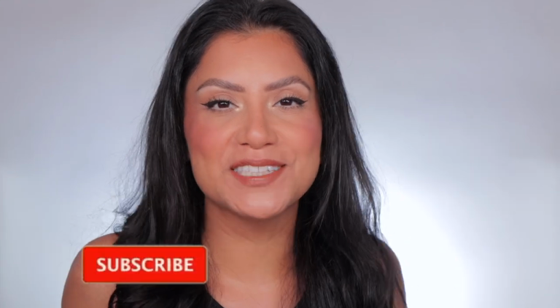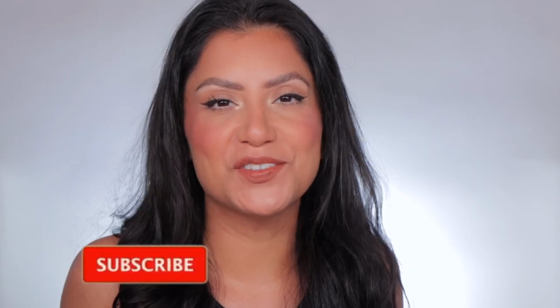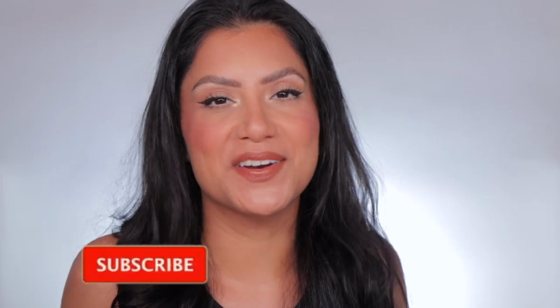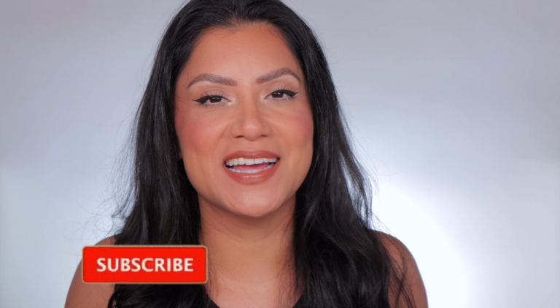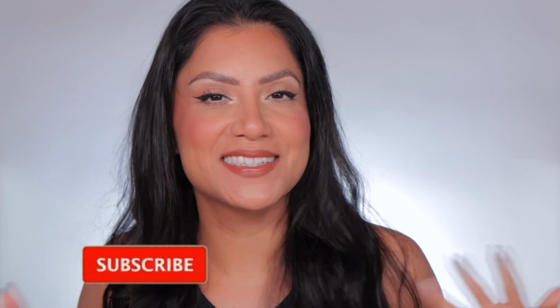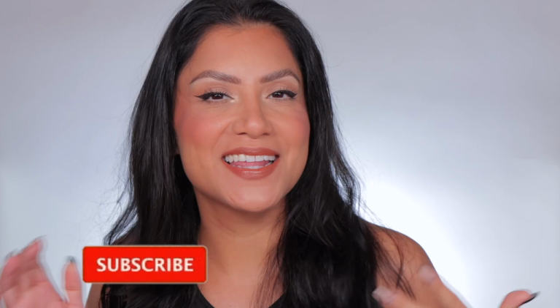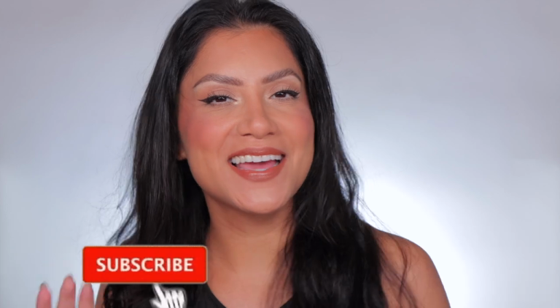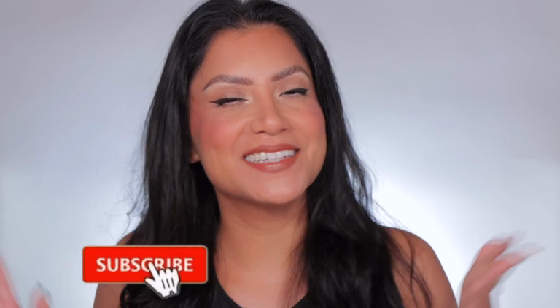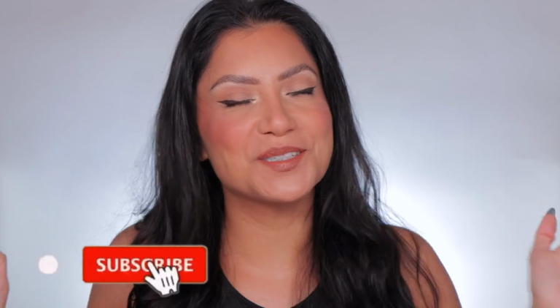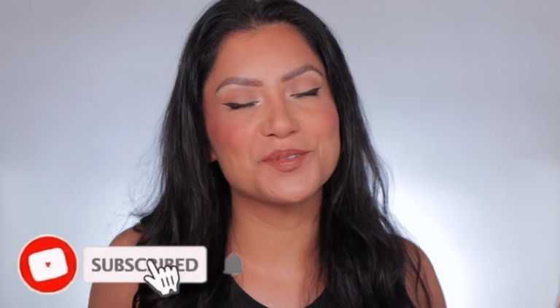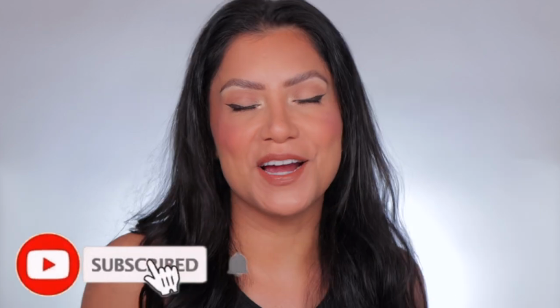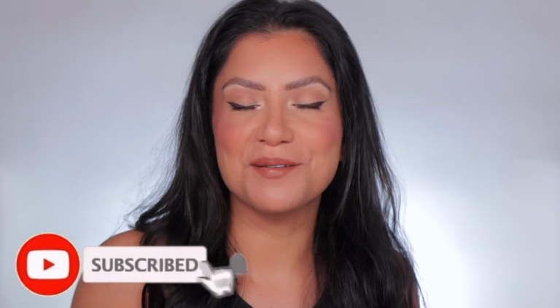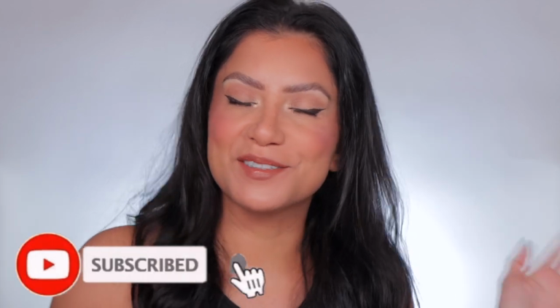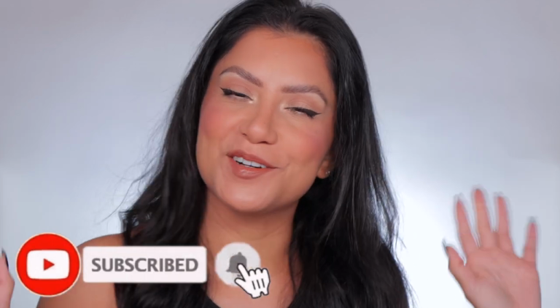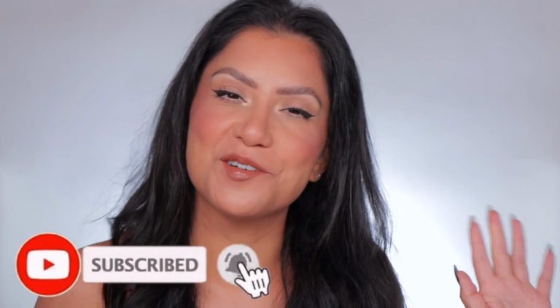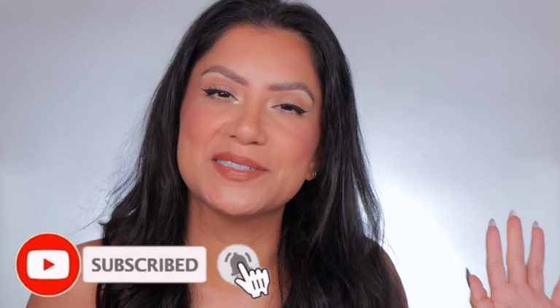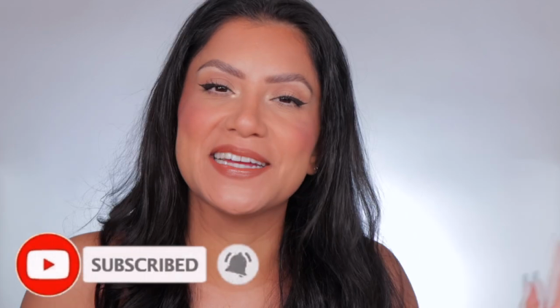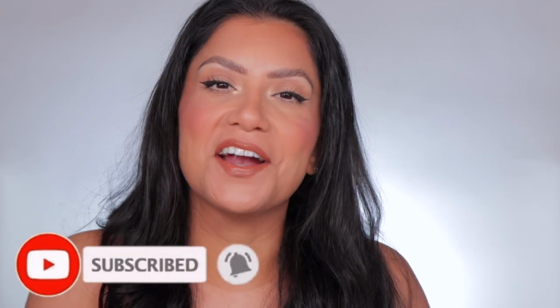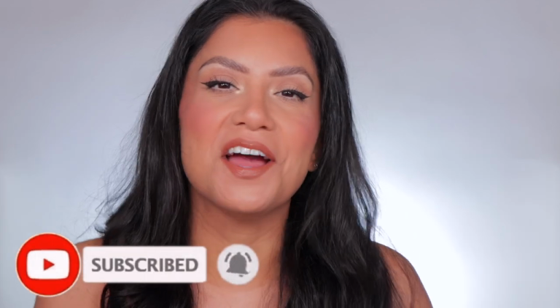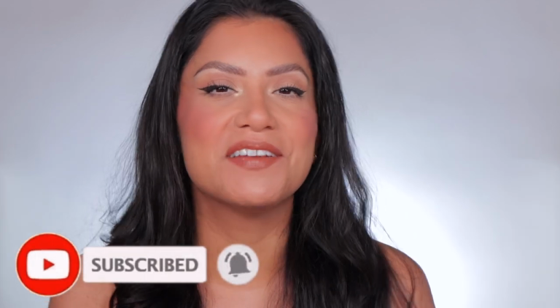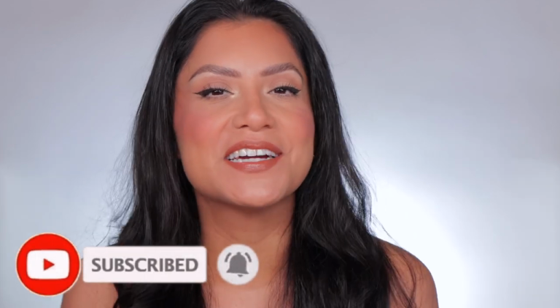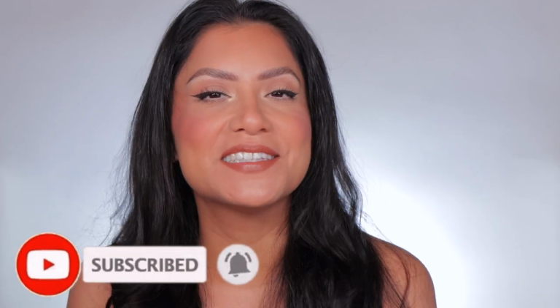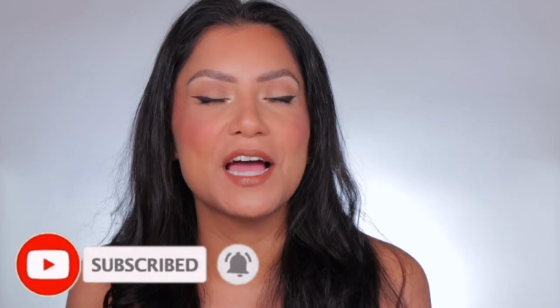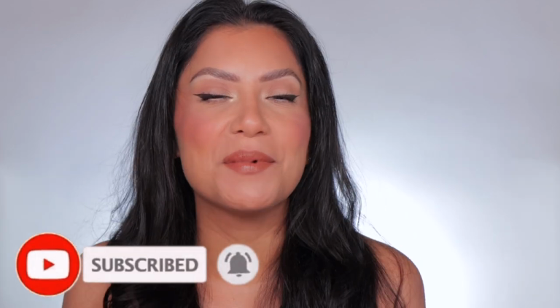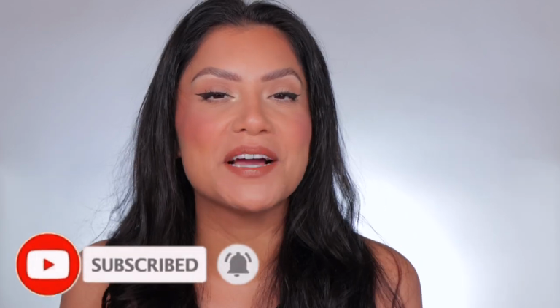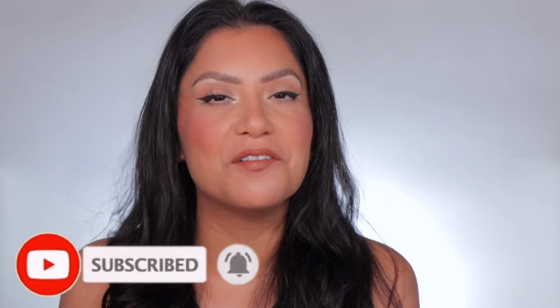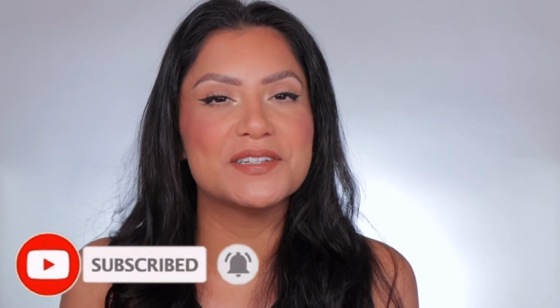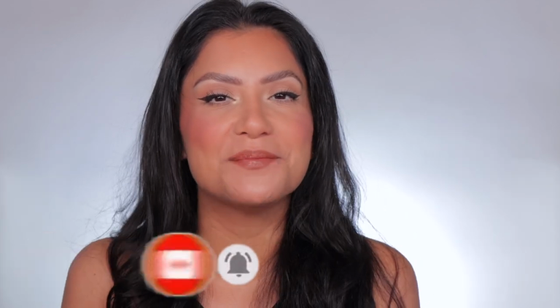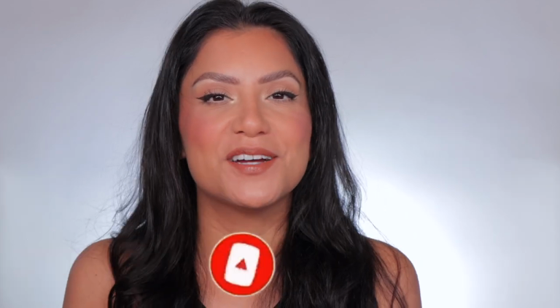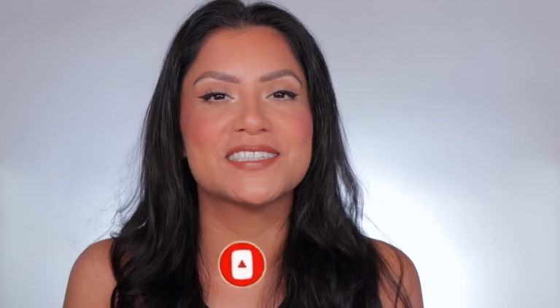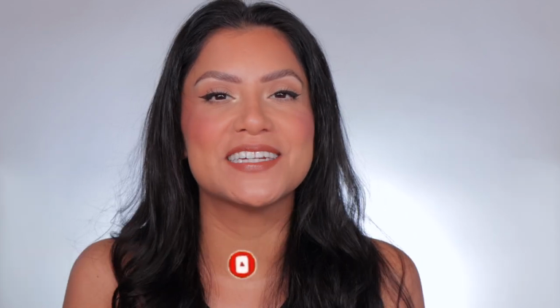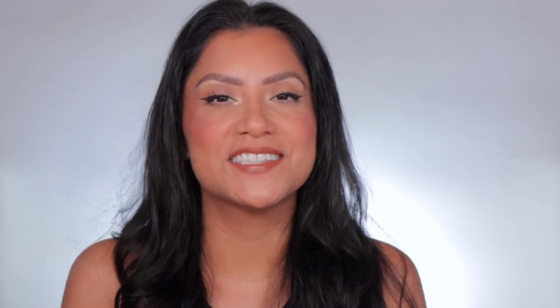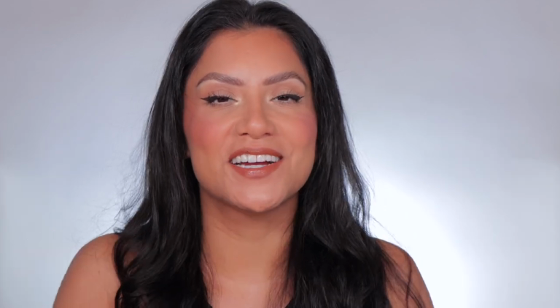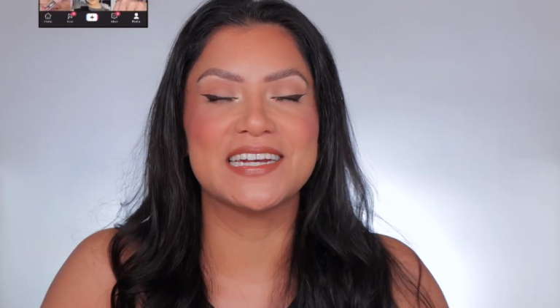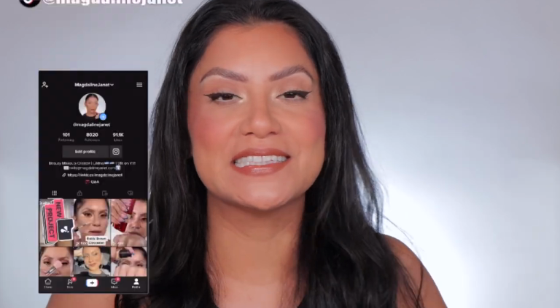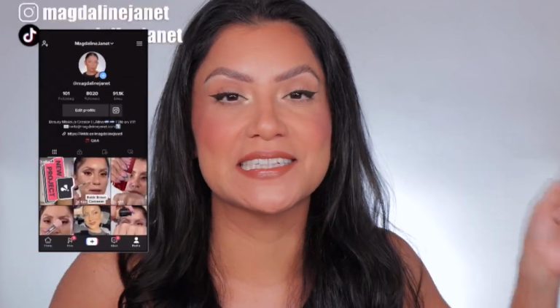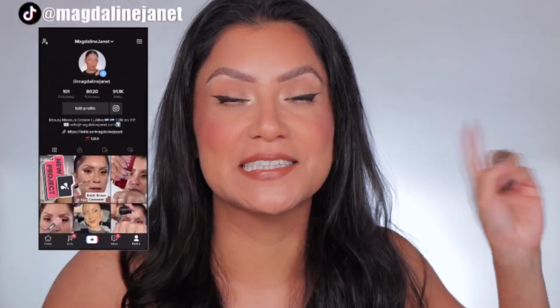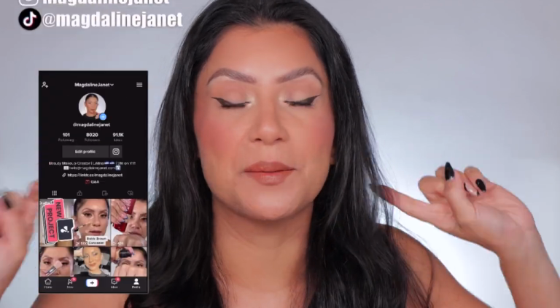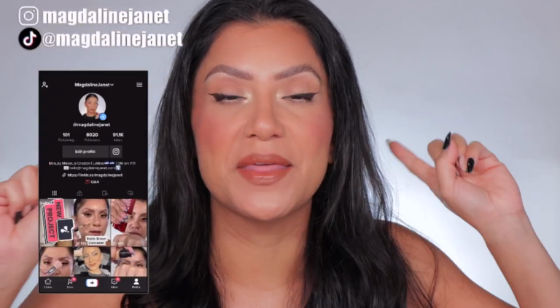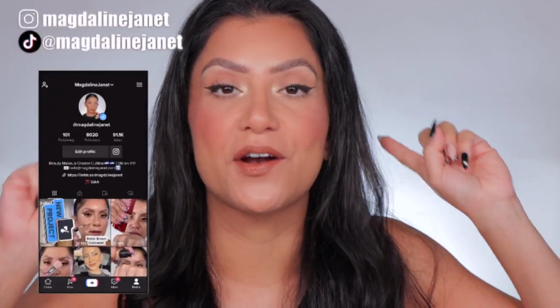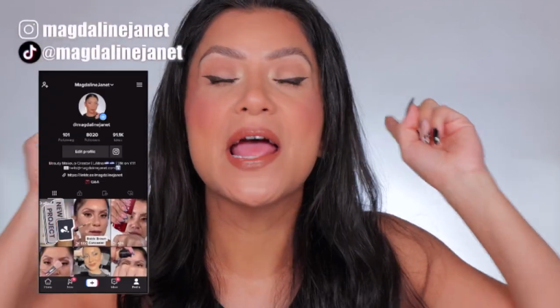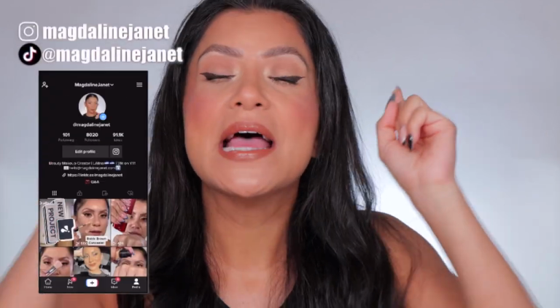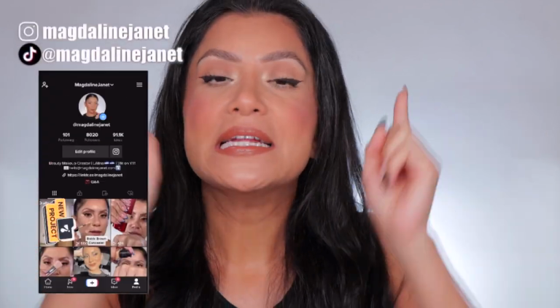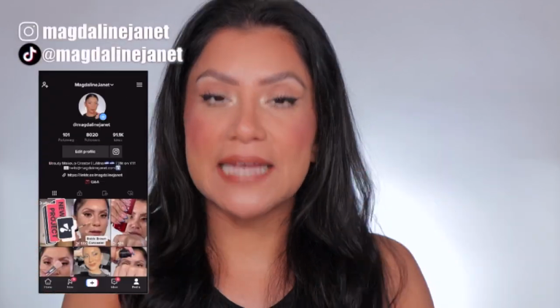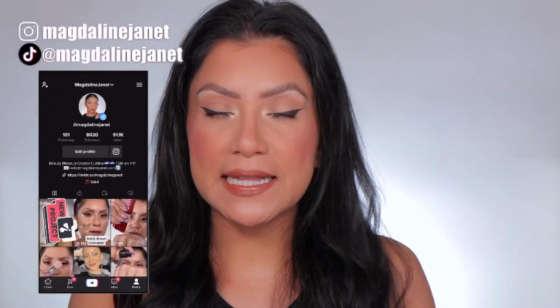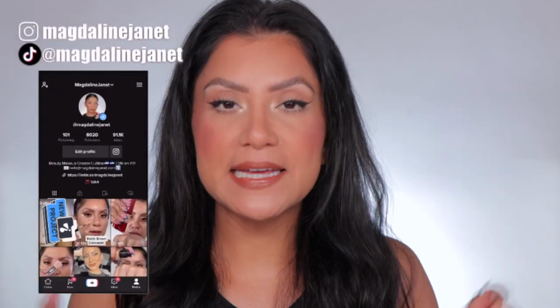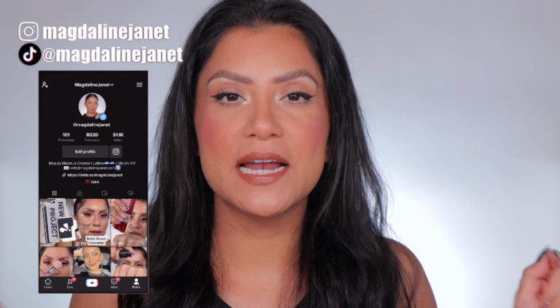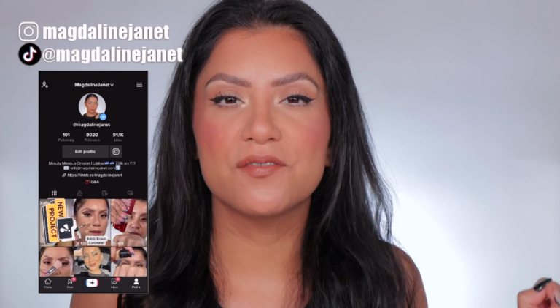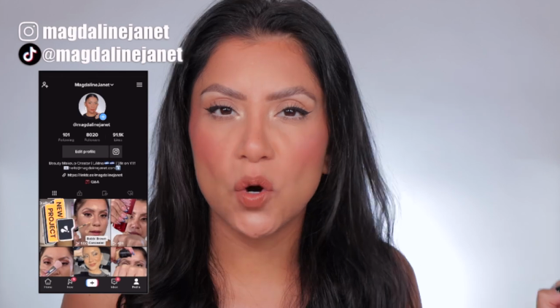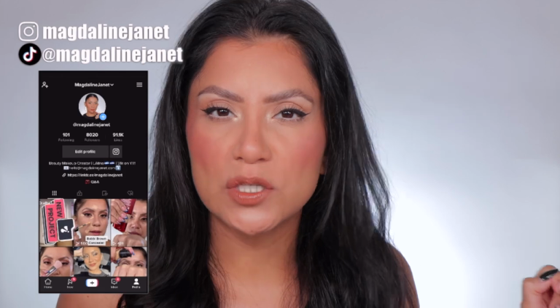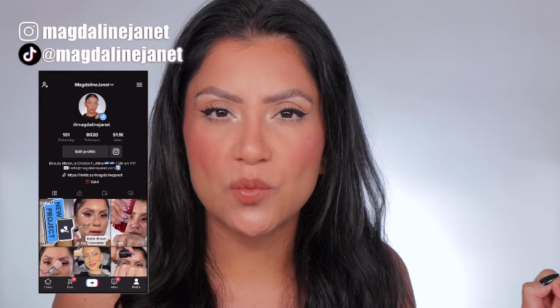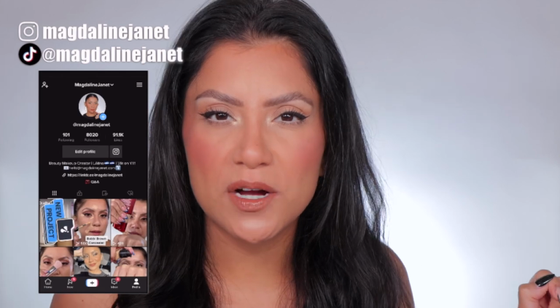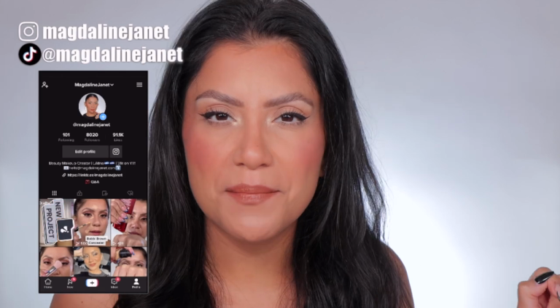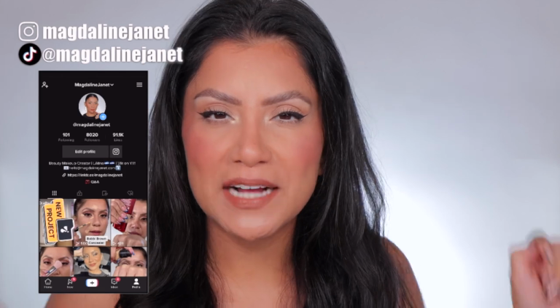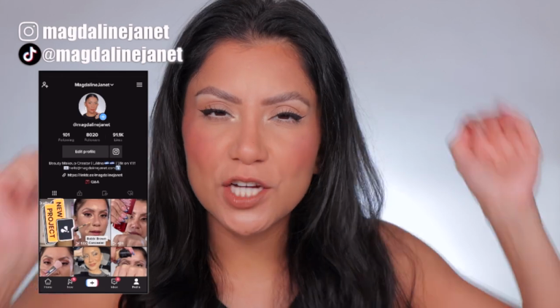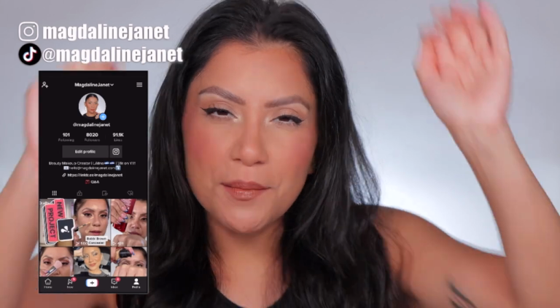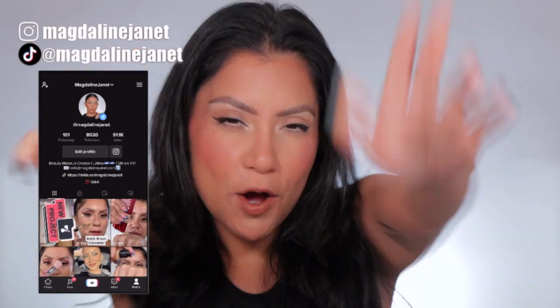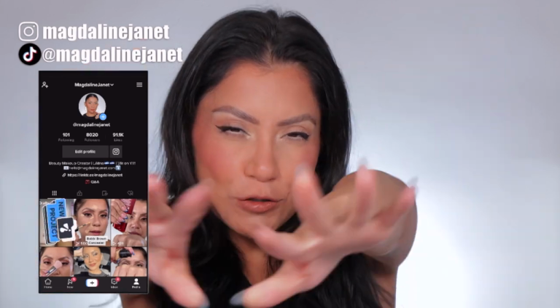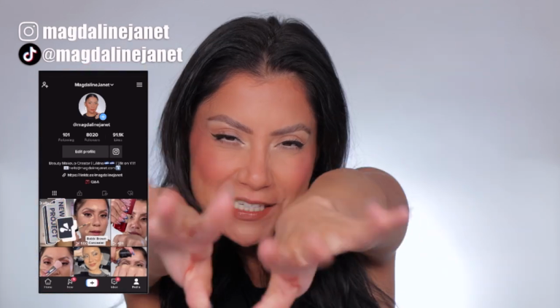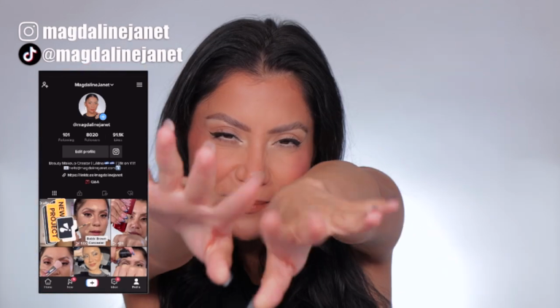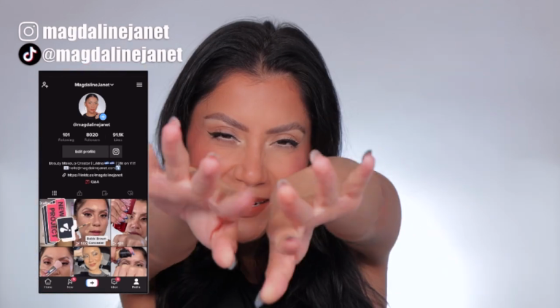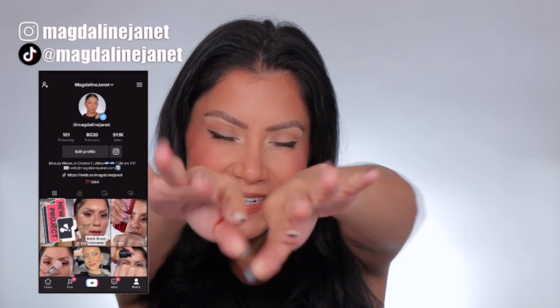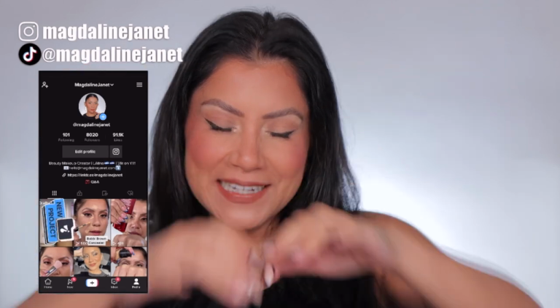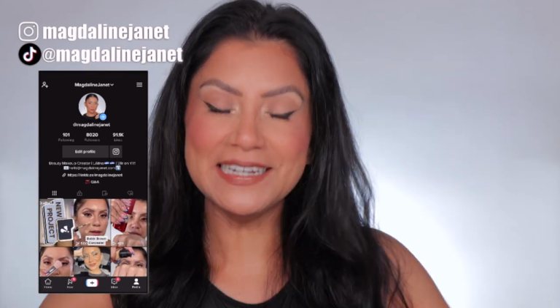Please don't forget to like and subscribe because we're always here having a good time. Come visit me on TikTok and Instagram because I'm there daily. And of course, welcome back to today.